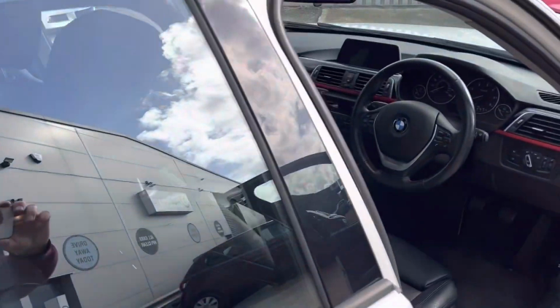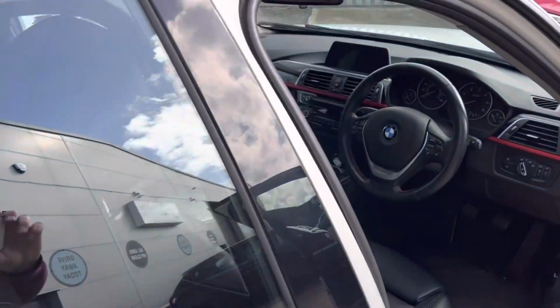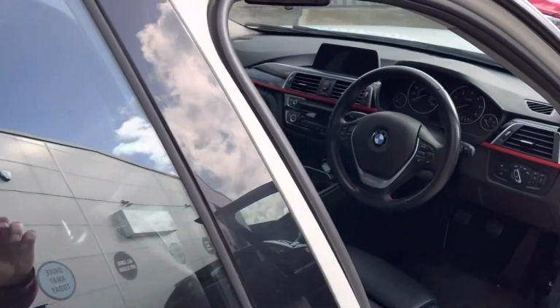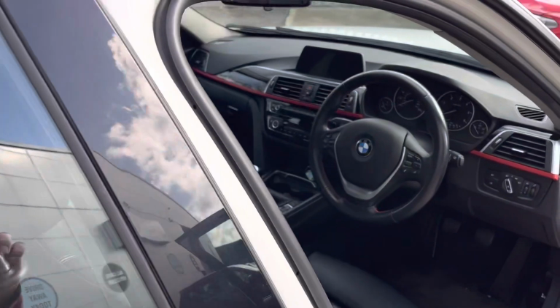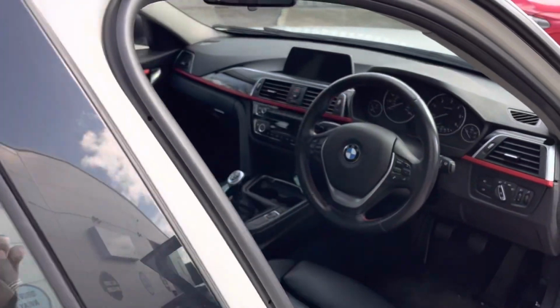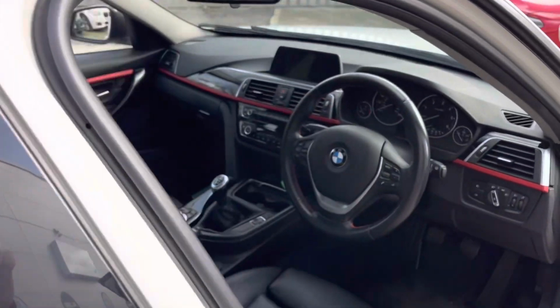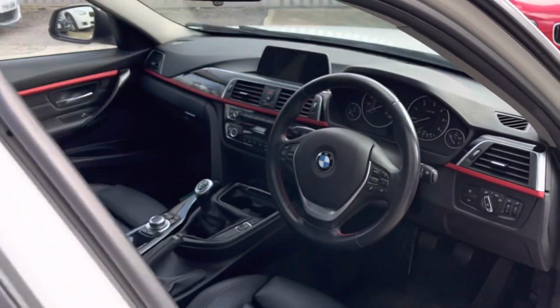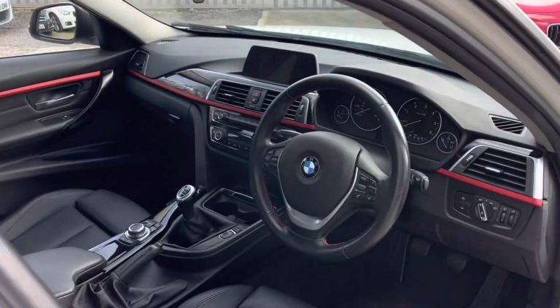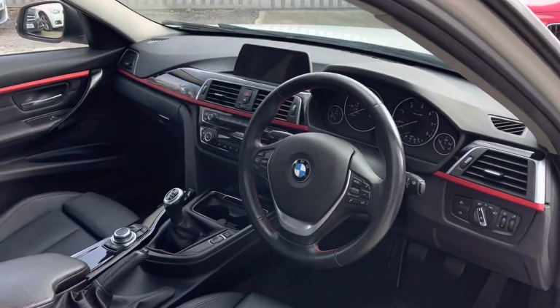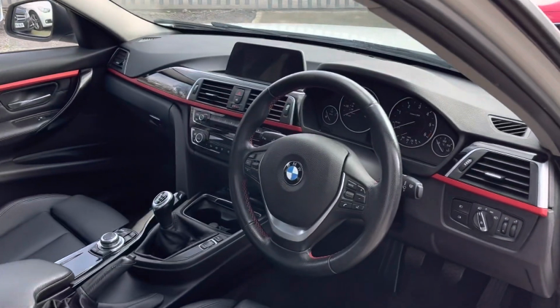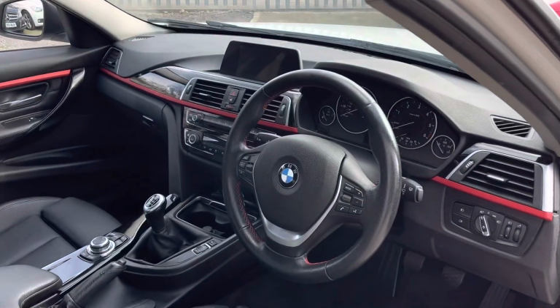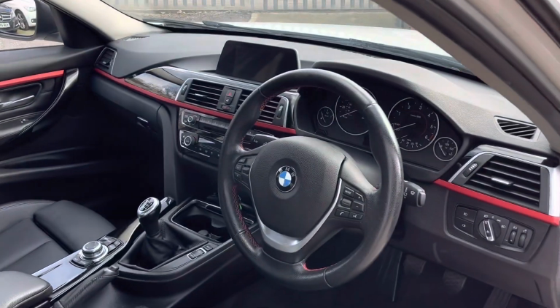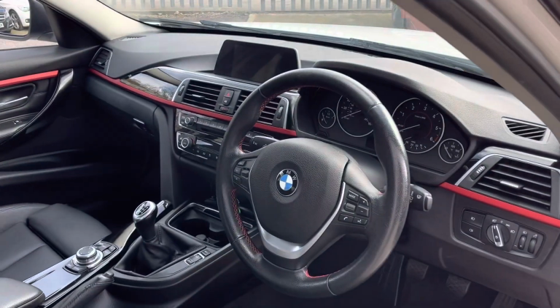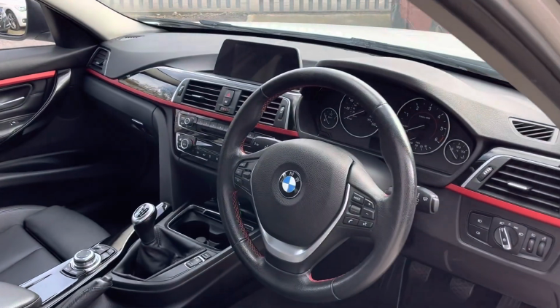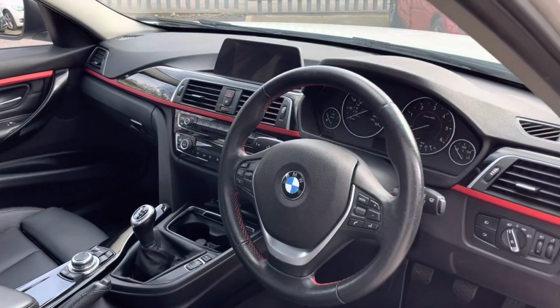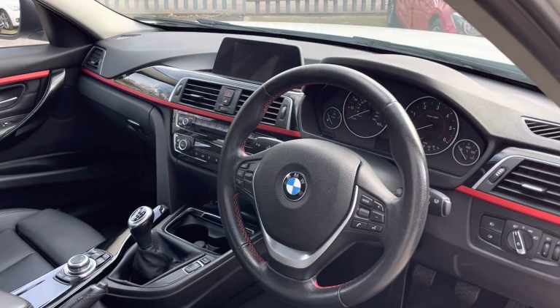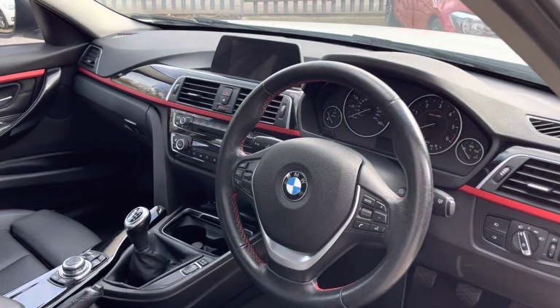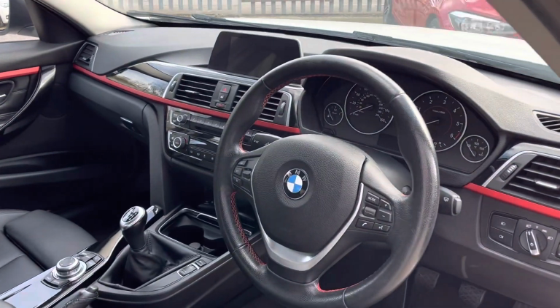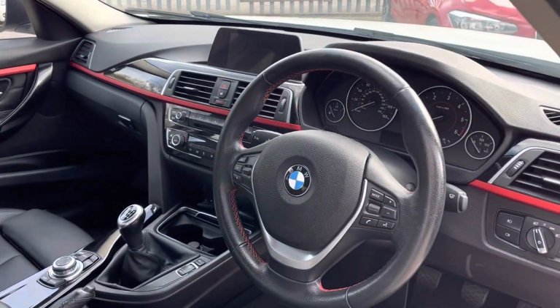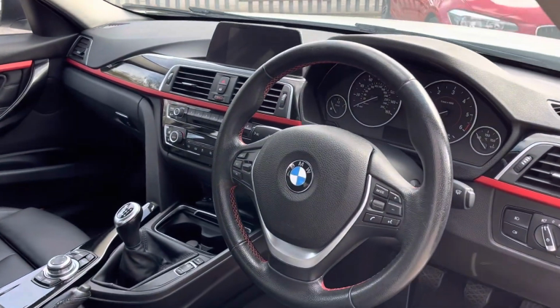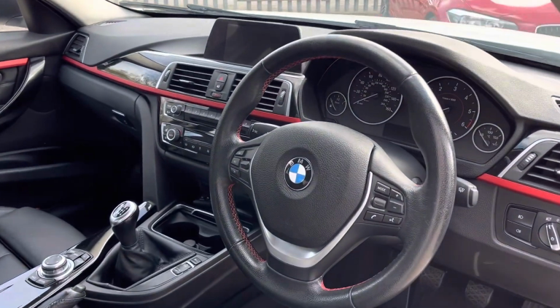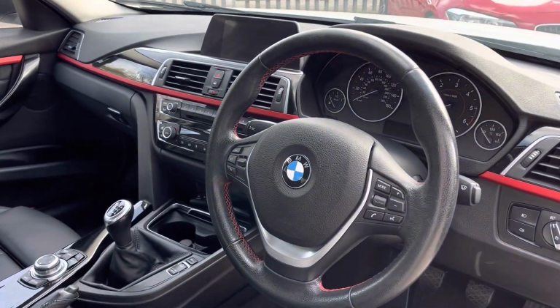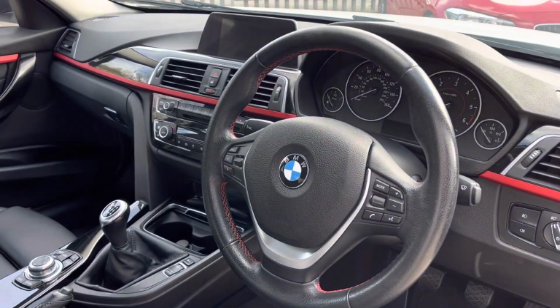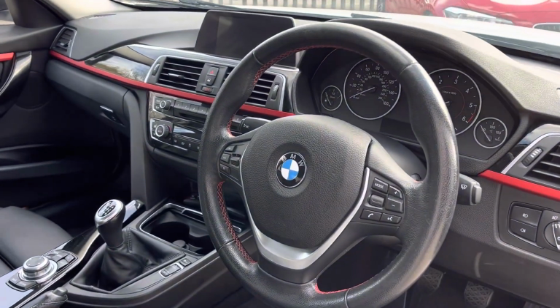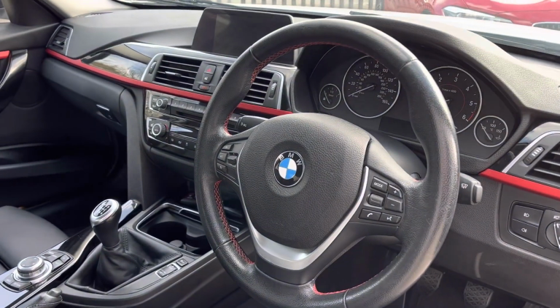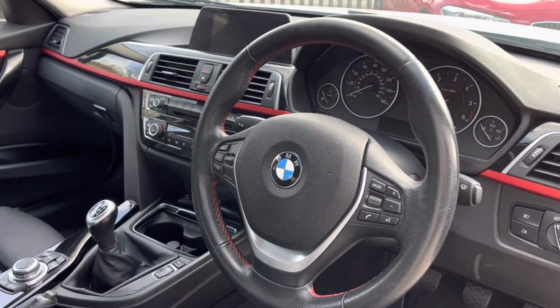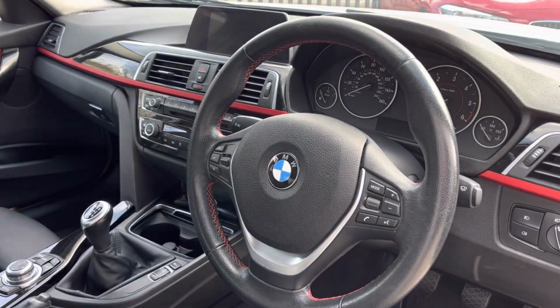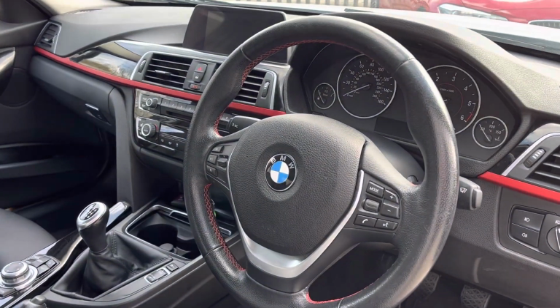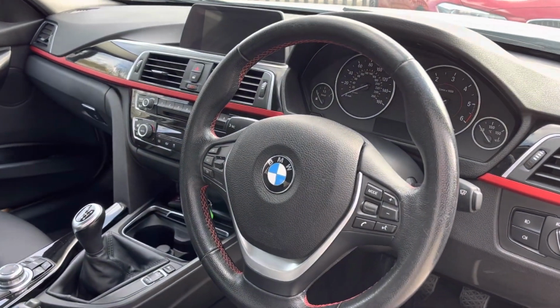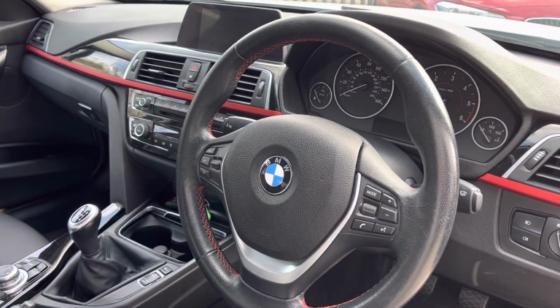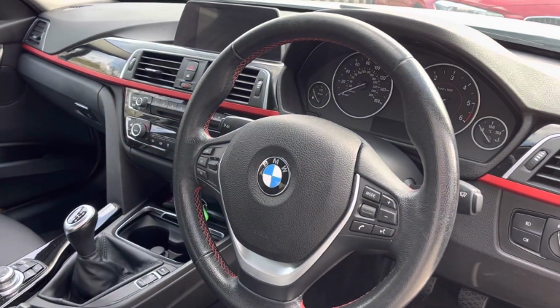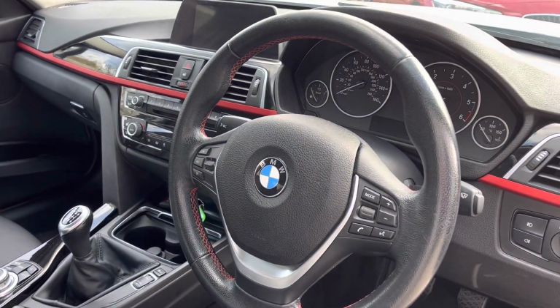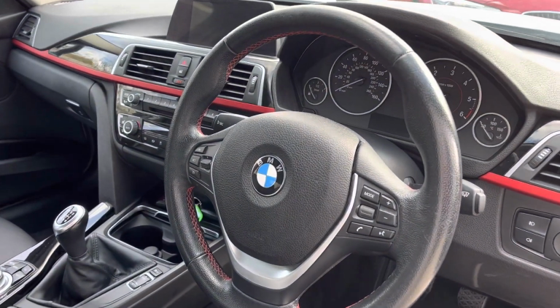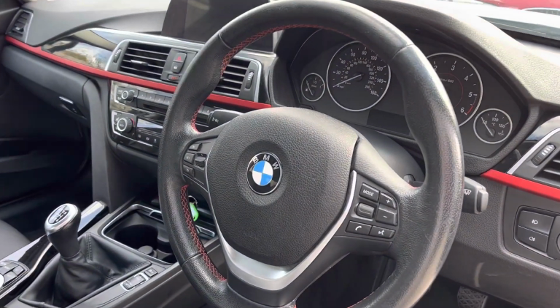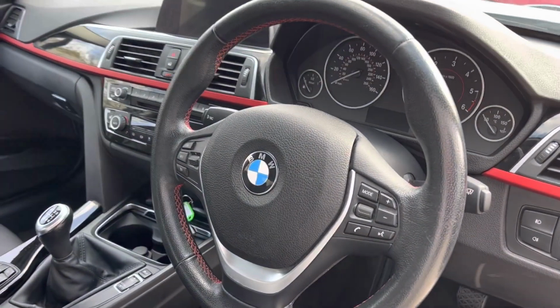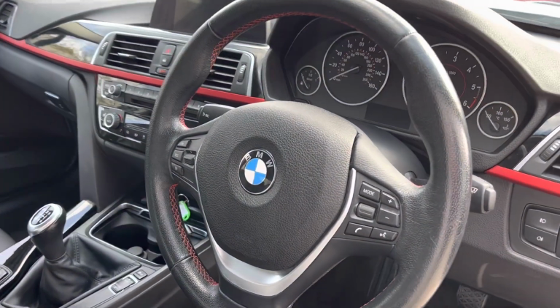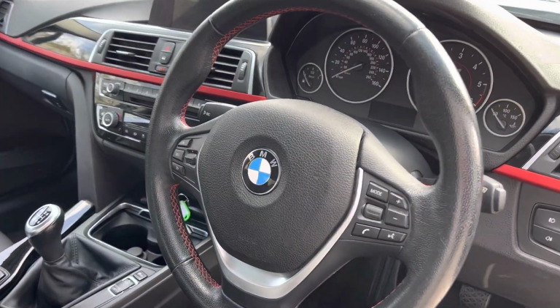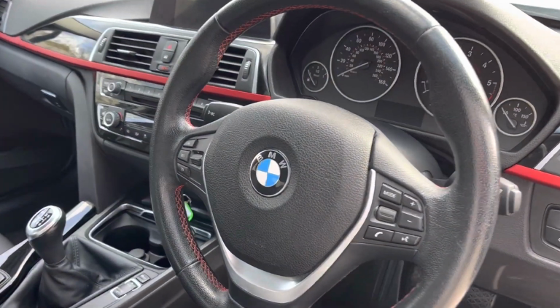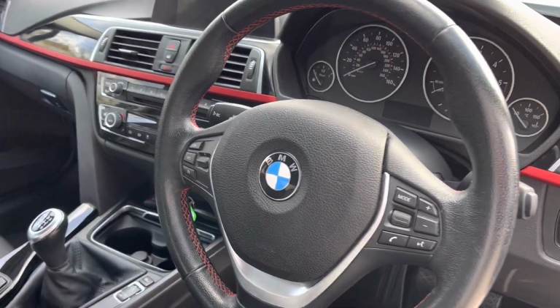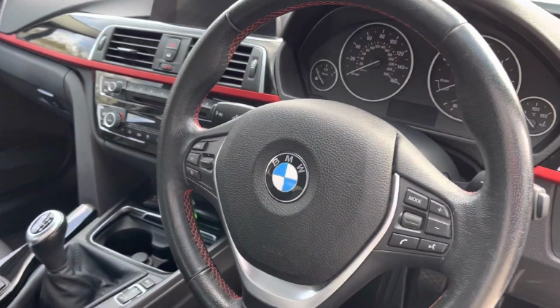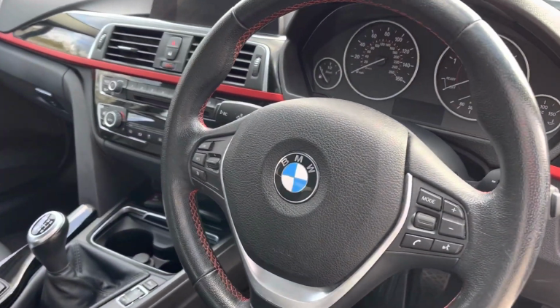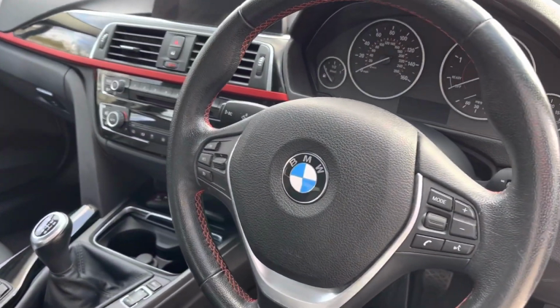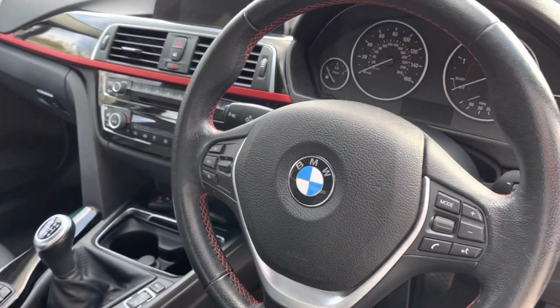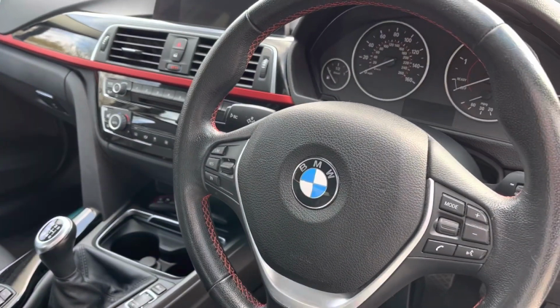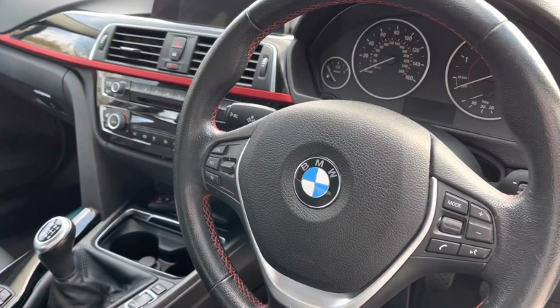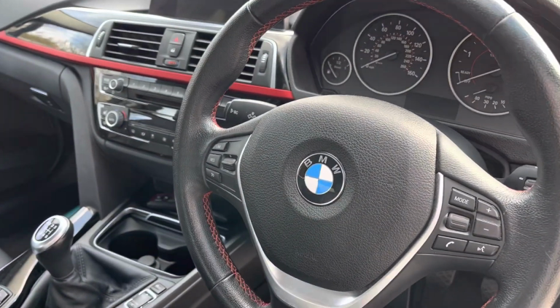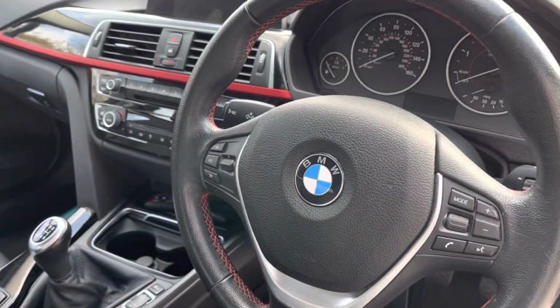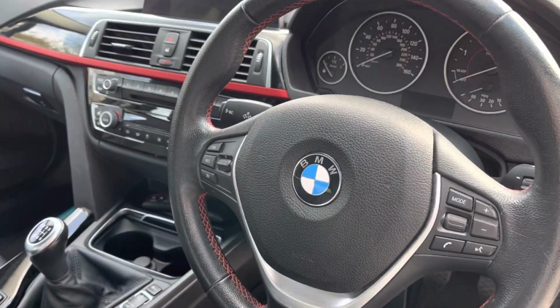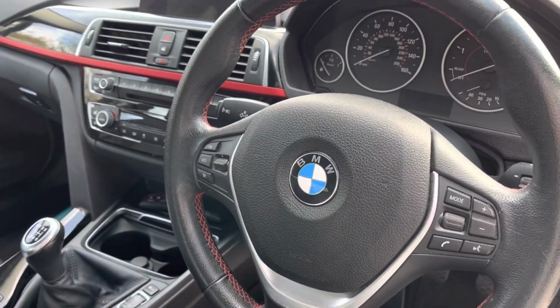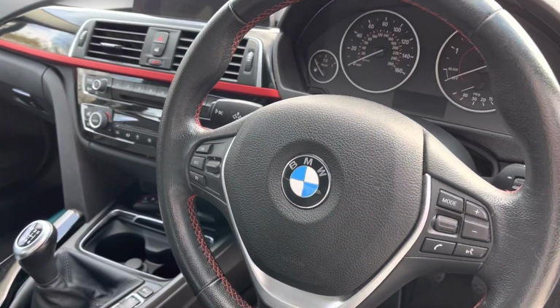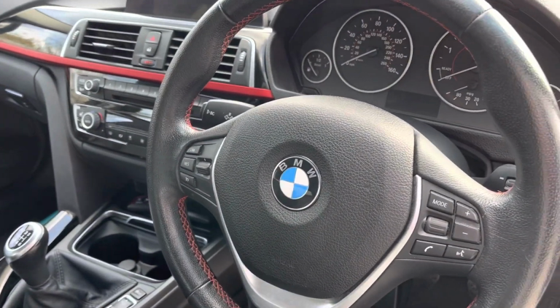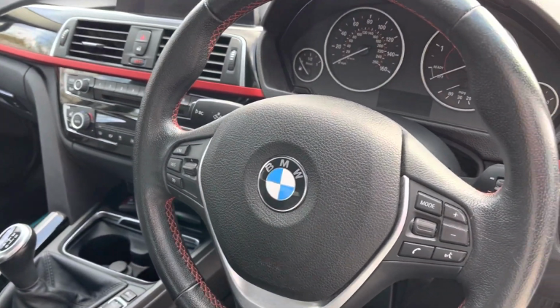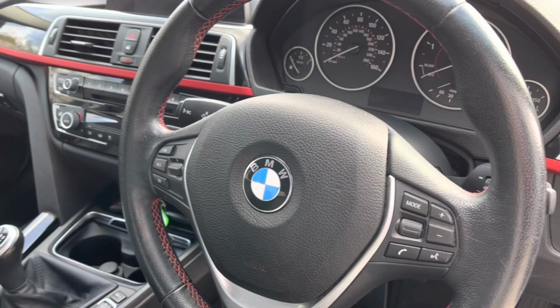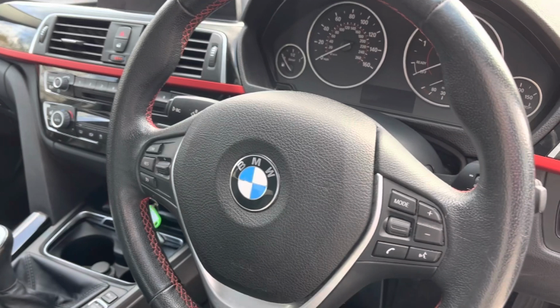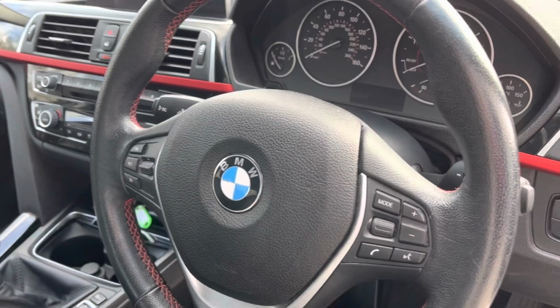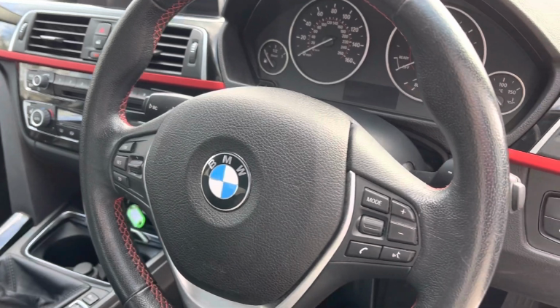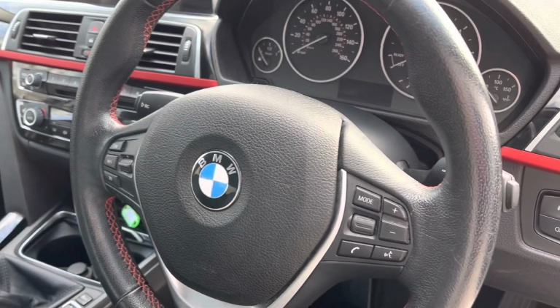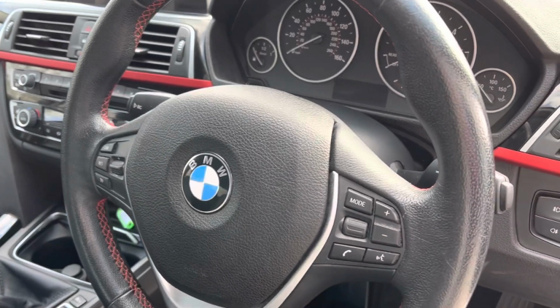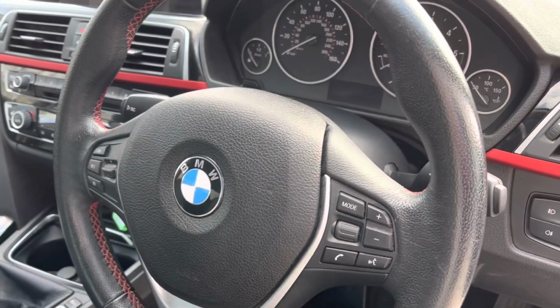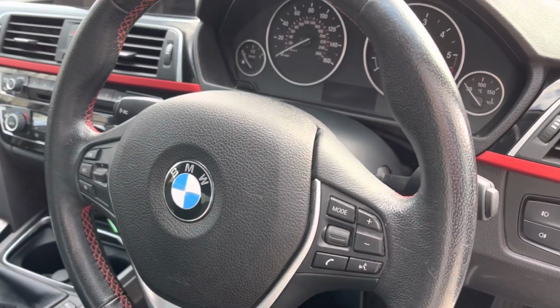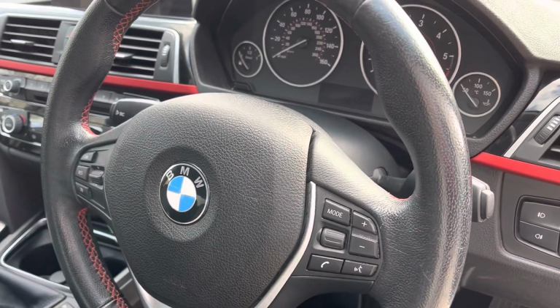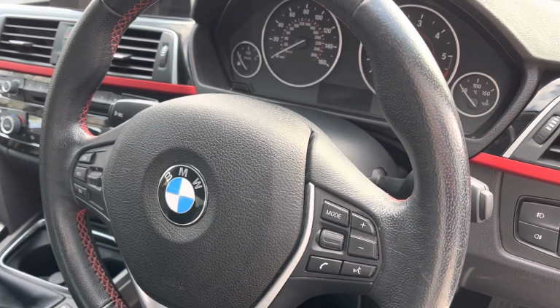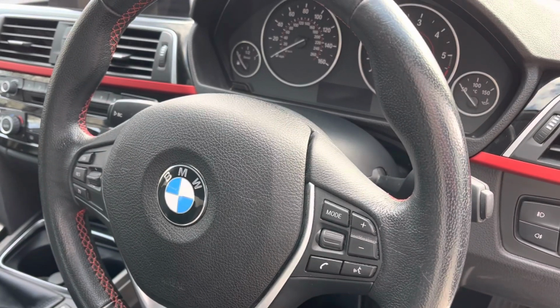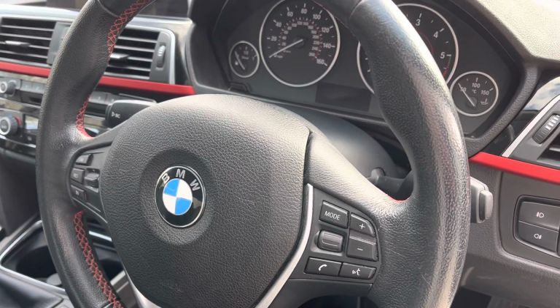In the front, we've got a leather wrapped steering wheel which houses your cruise control, your audio controls and all that.